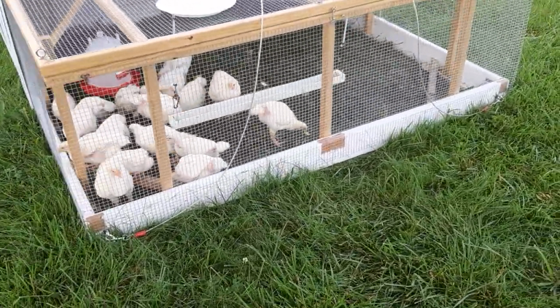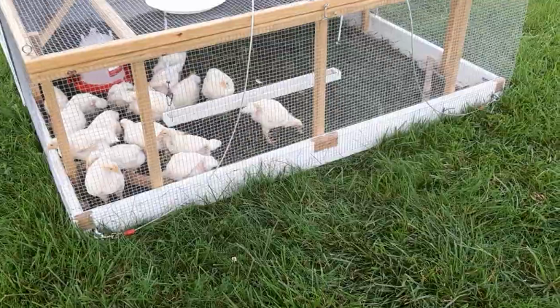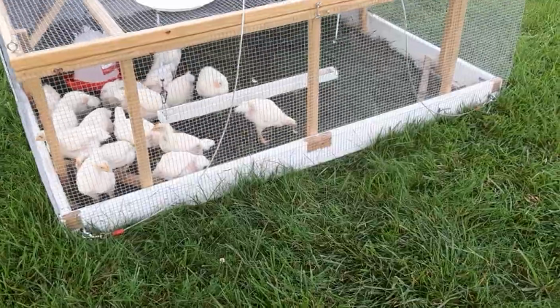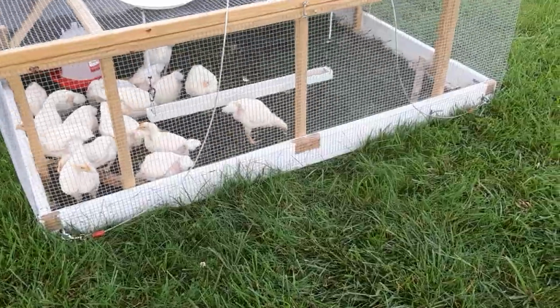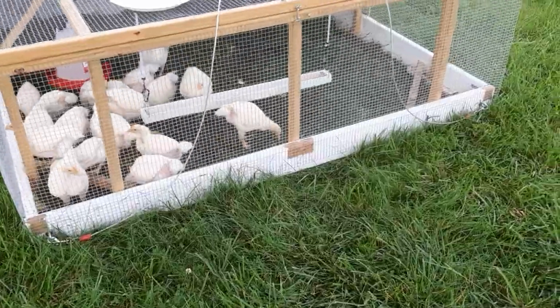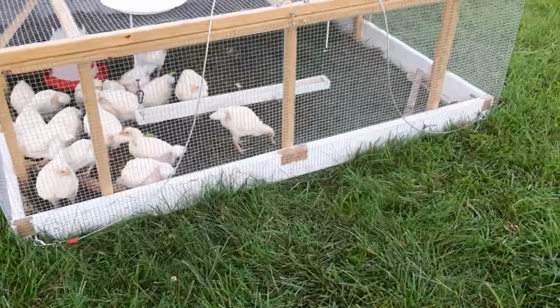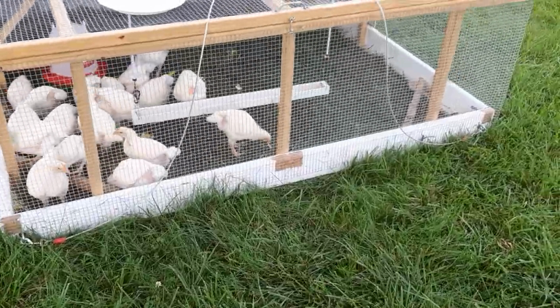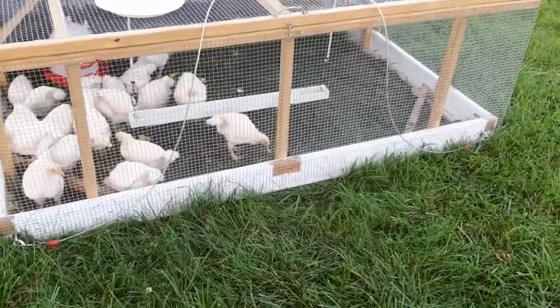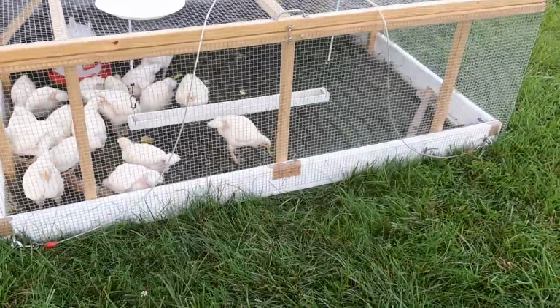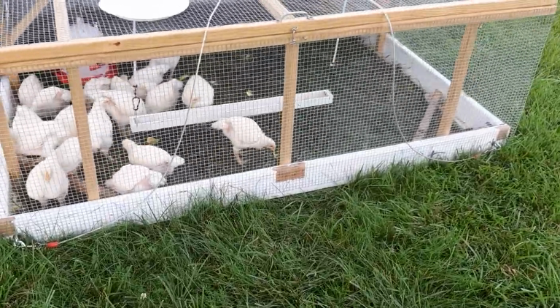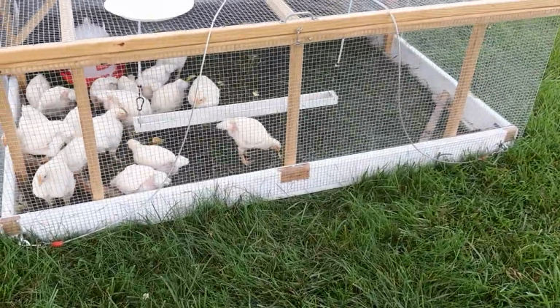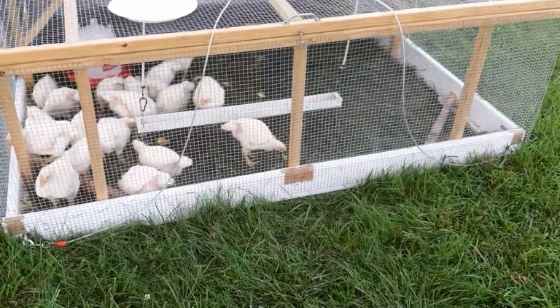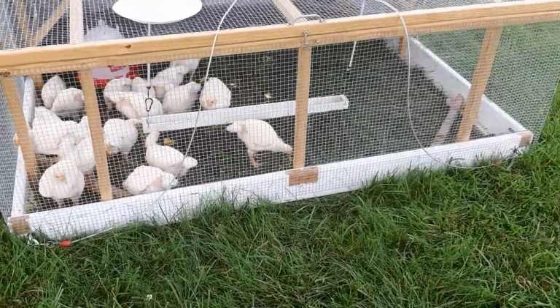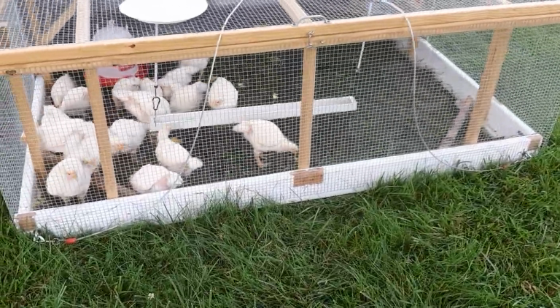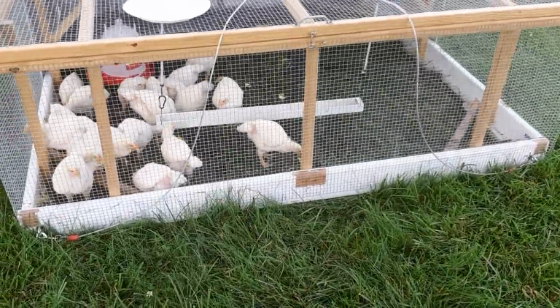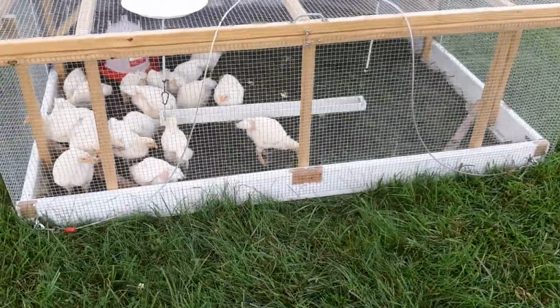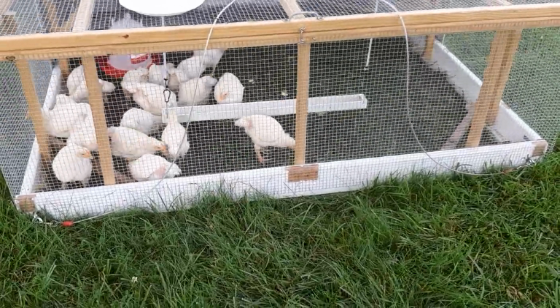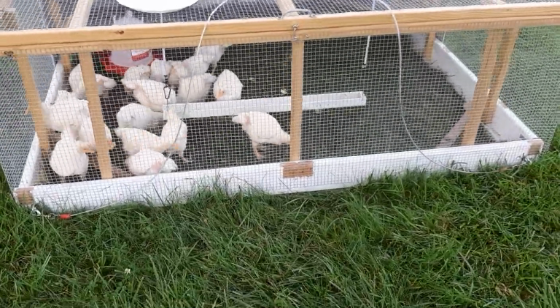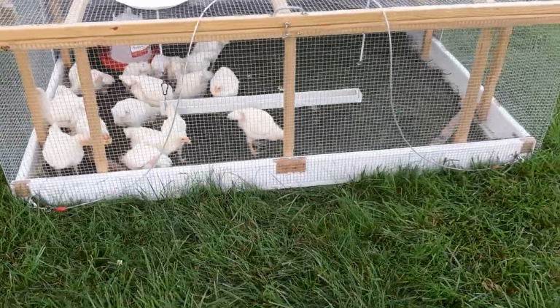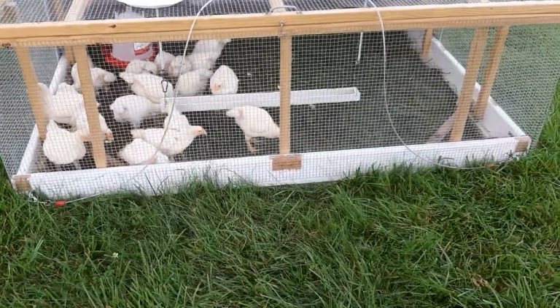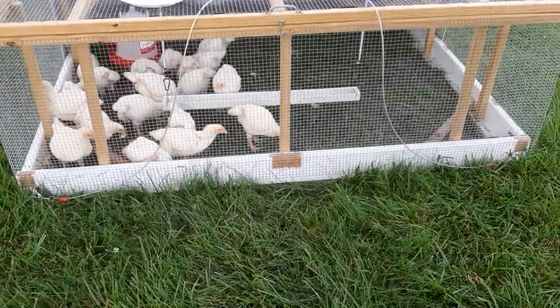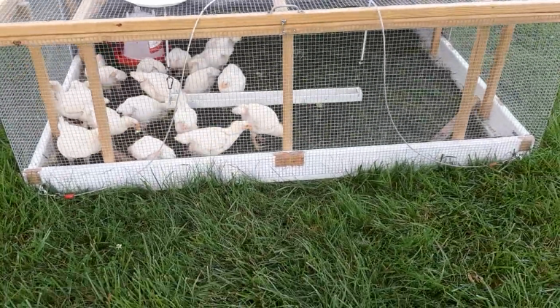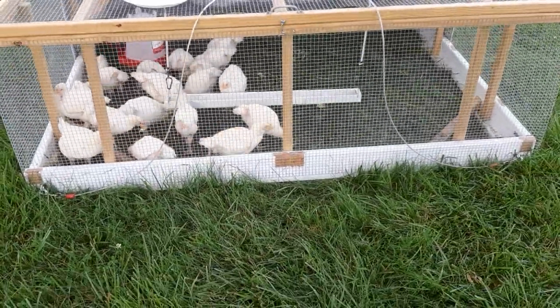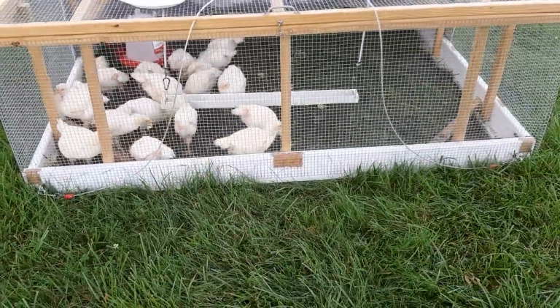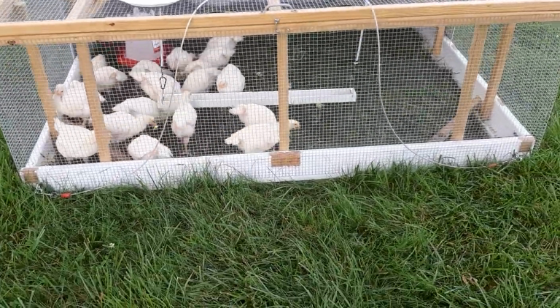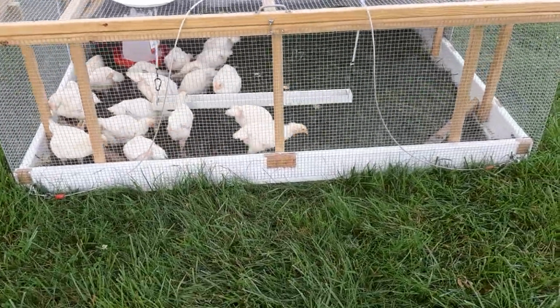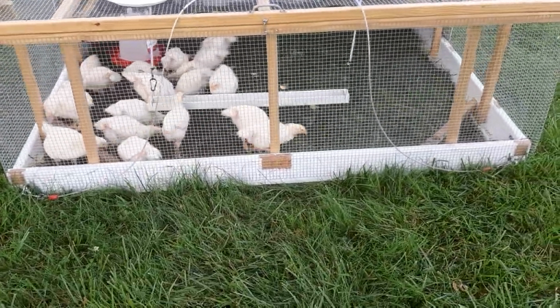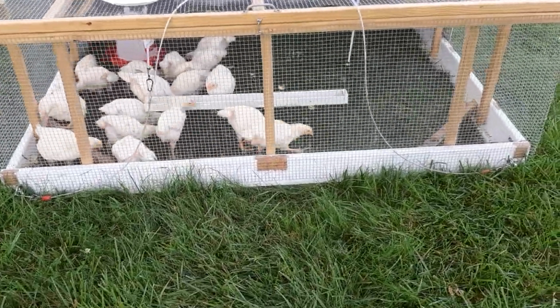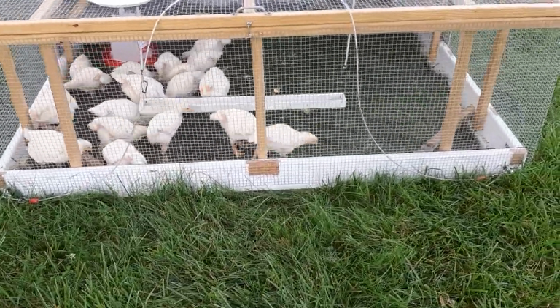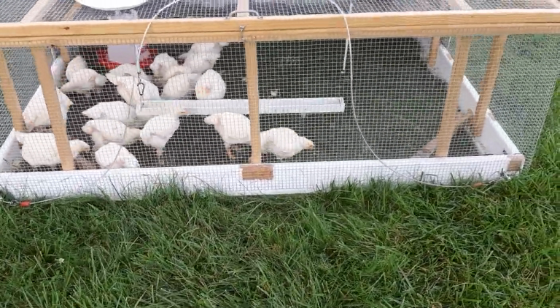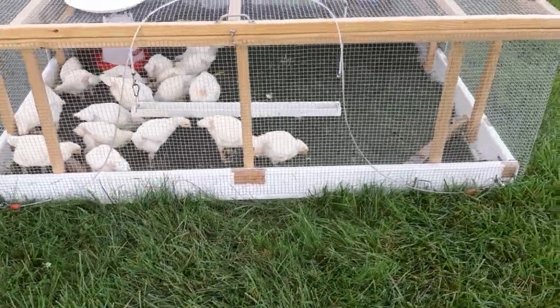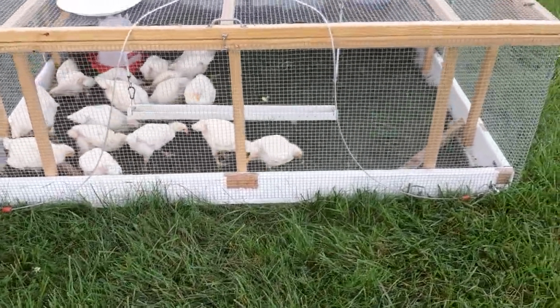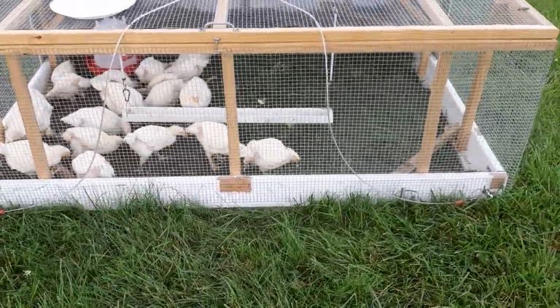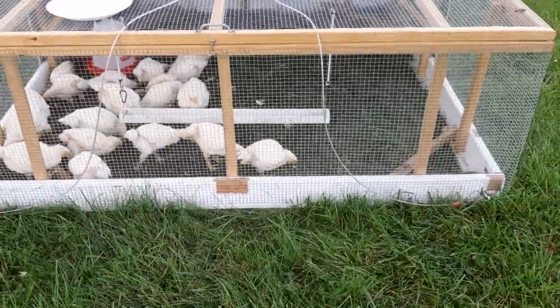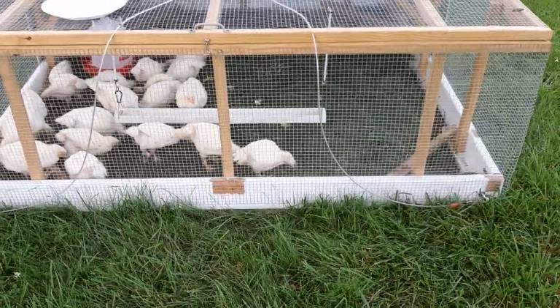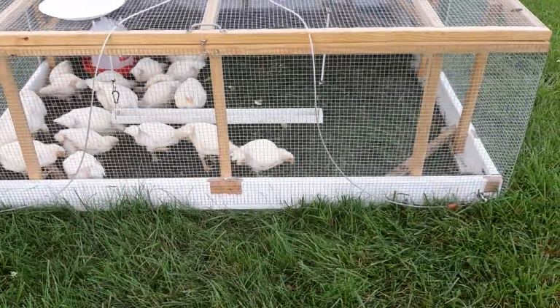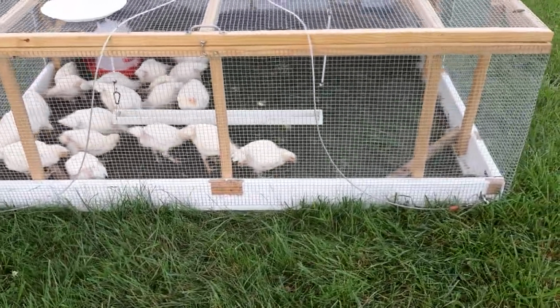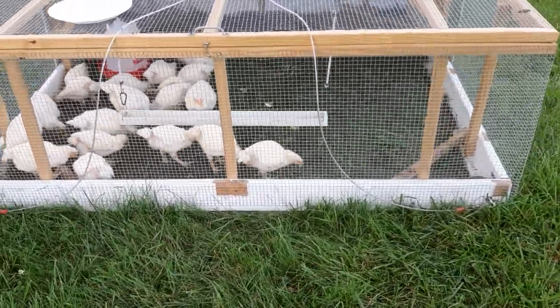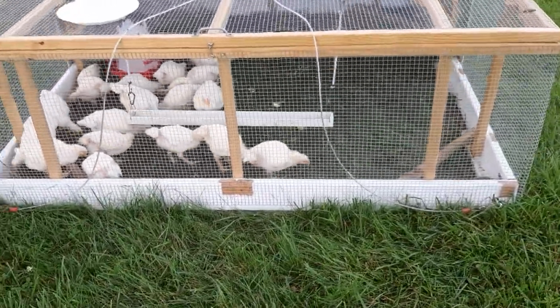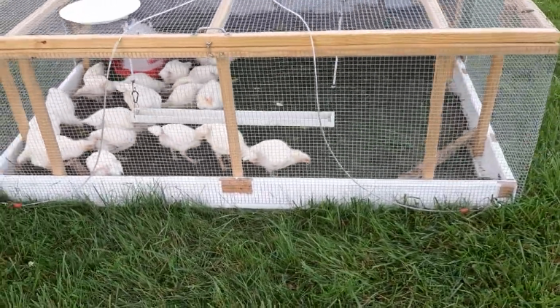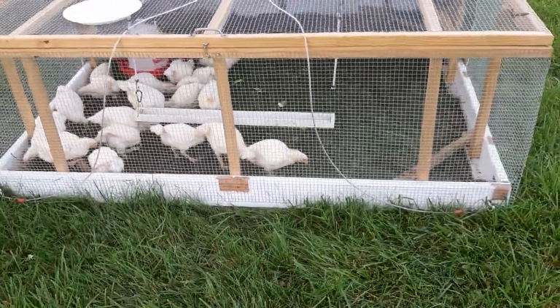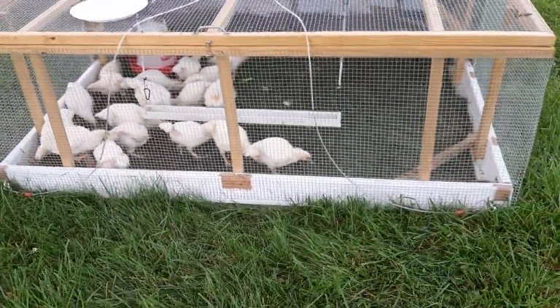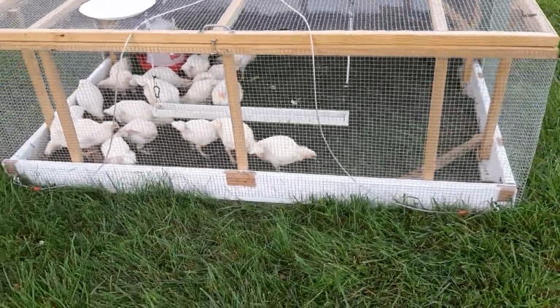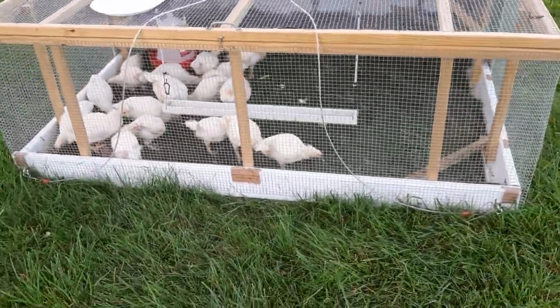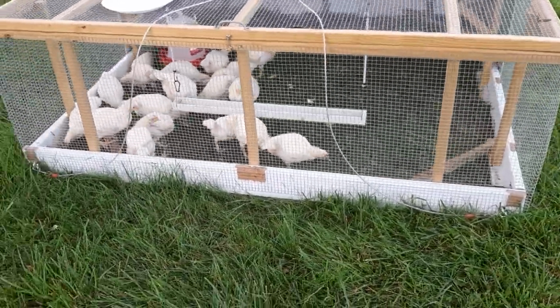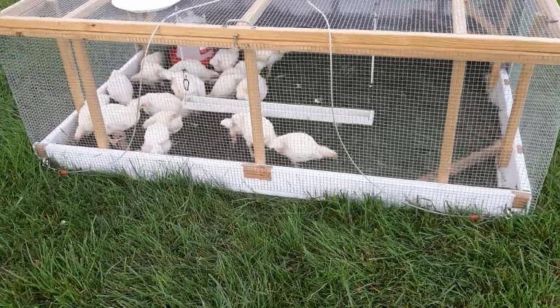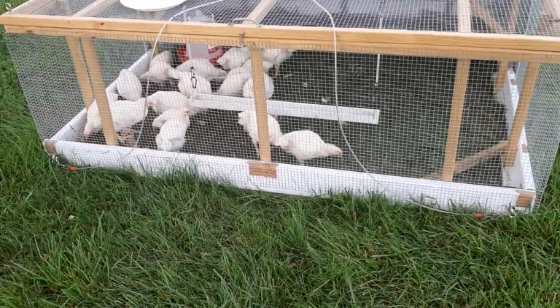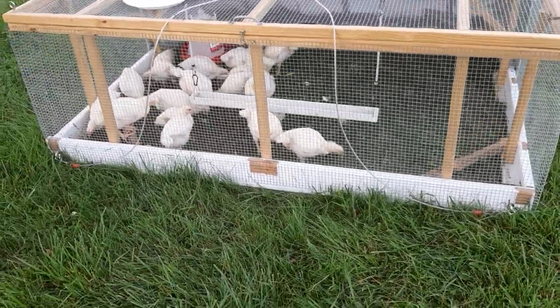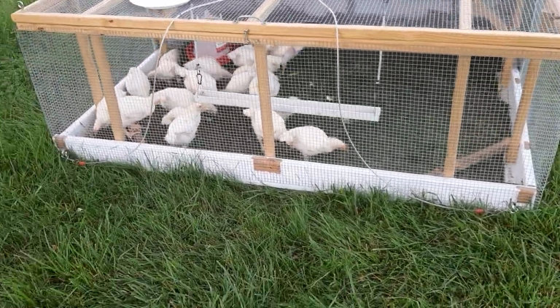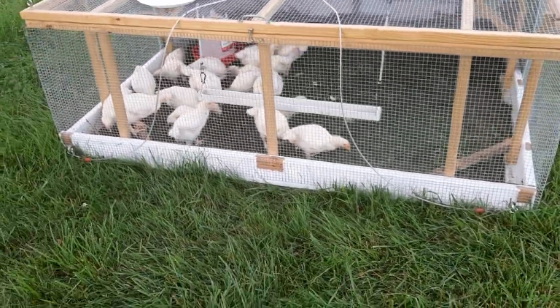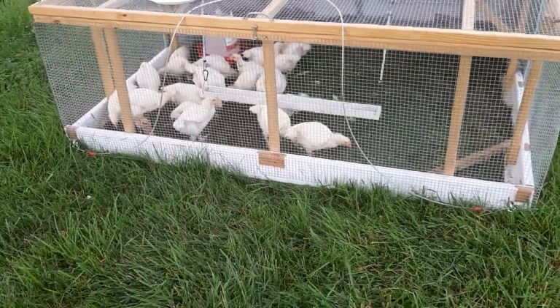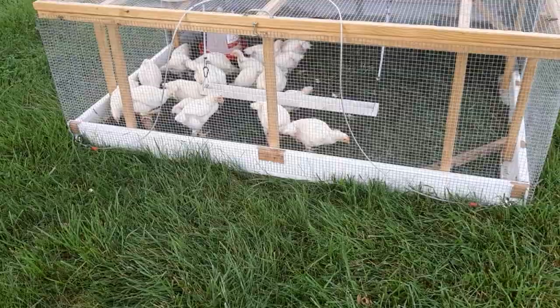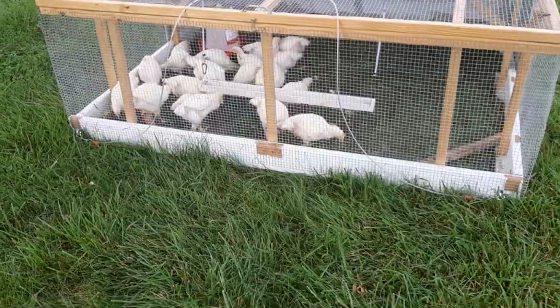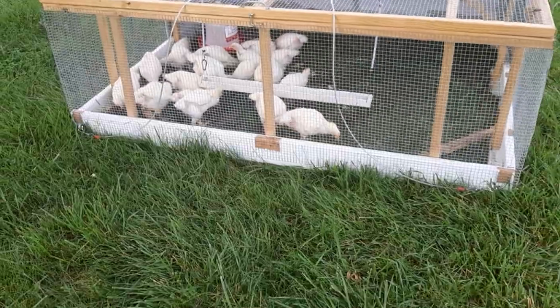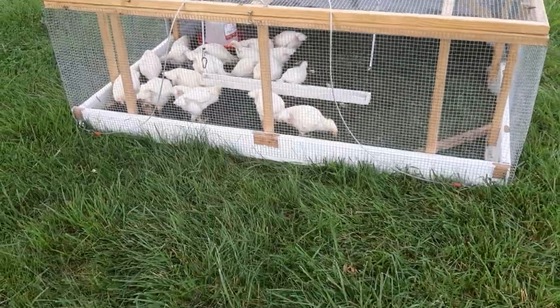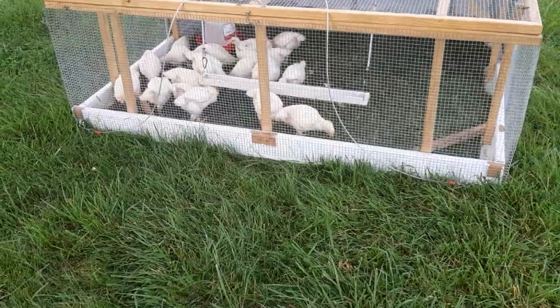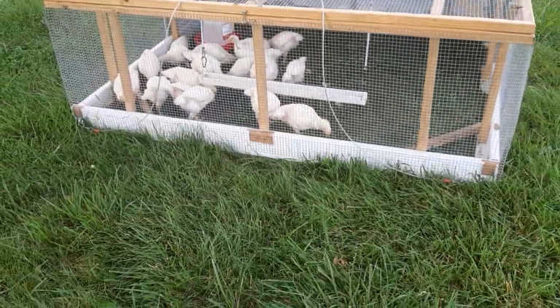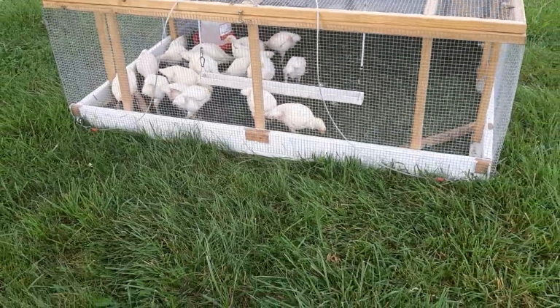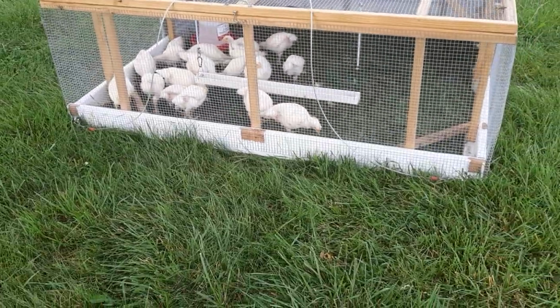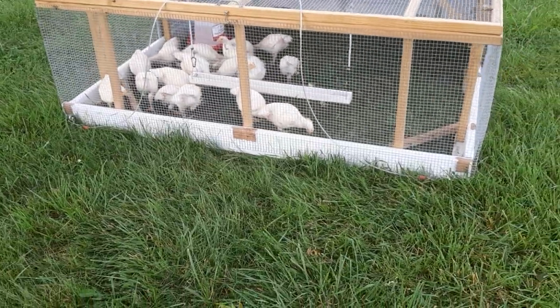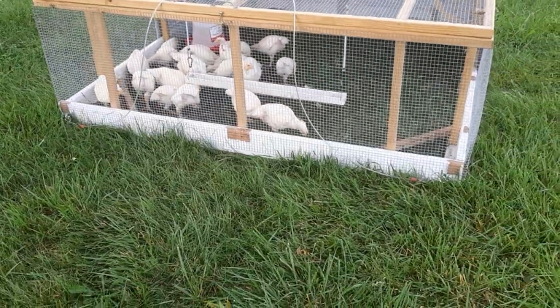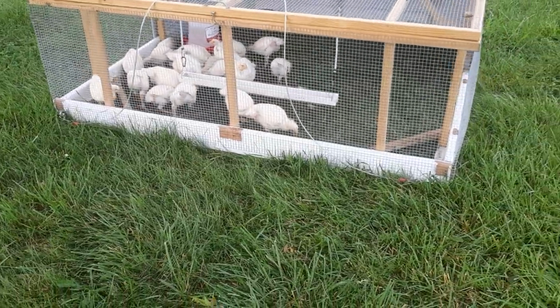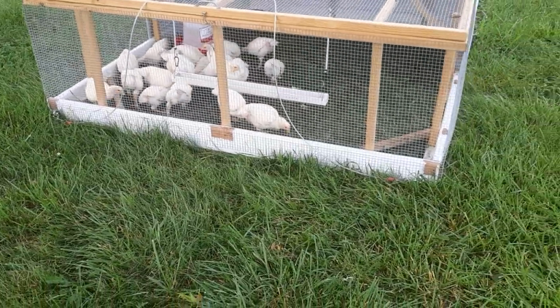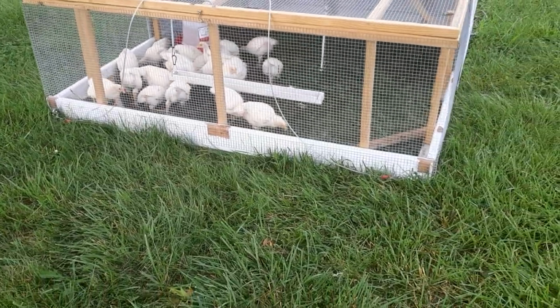Not exactly pastured, but they do get fresh grass continually. They're just not on a pasture per se.